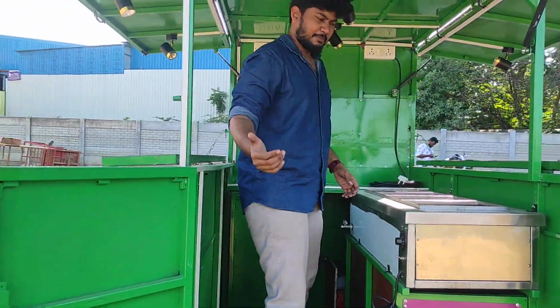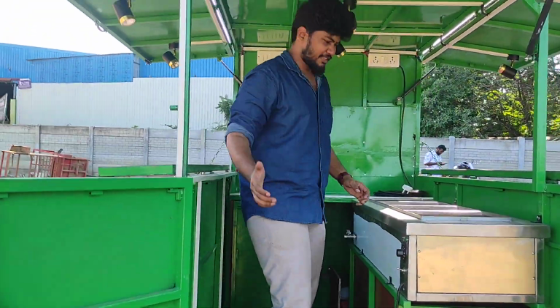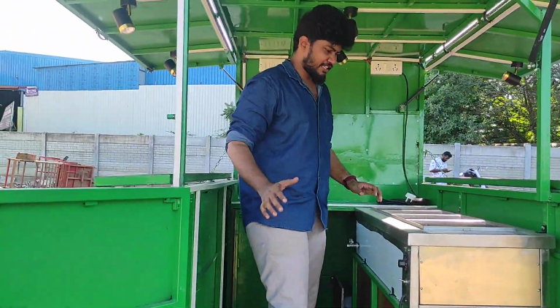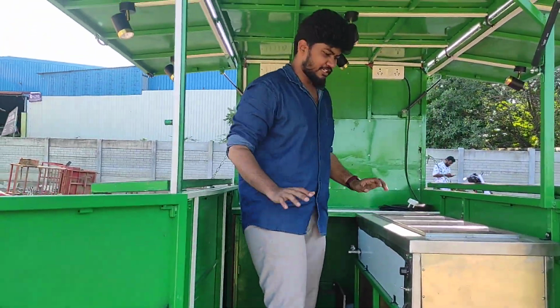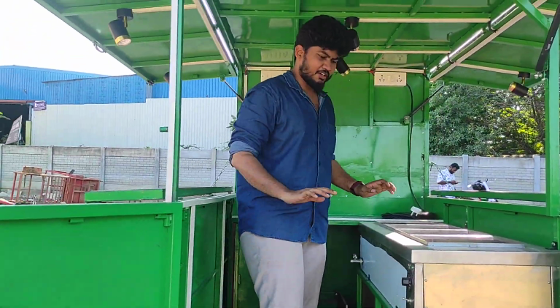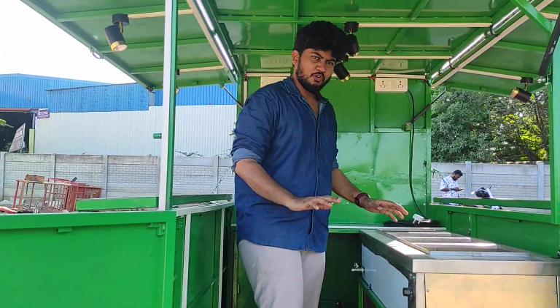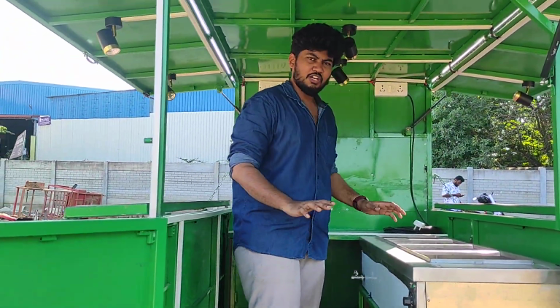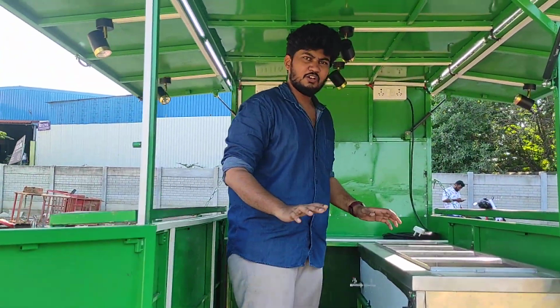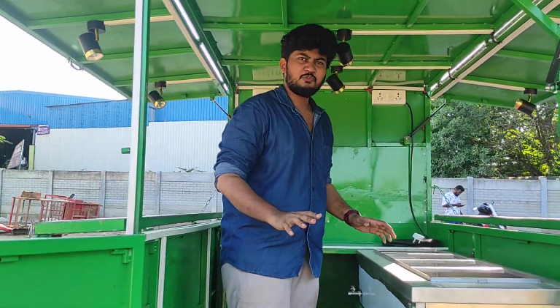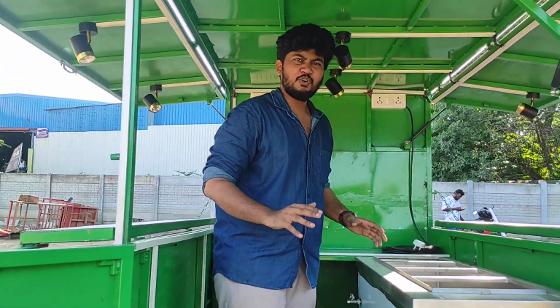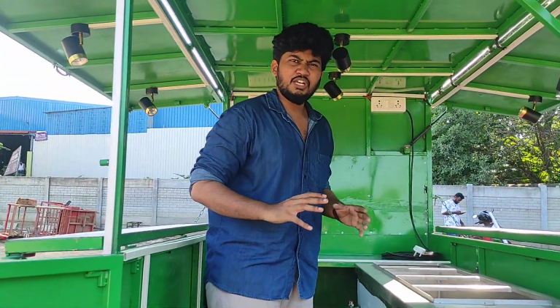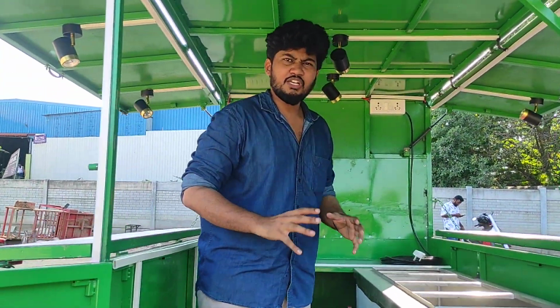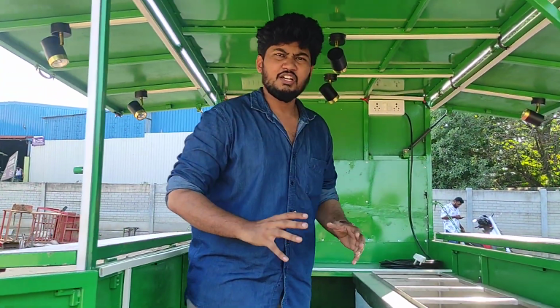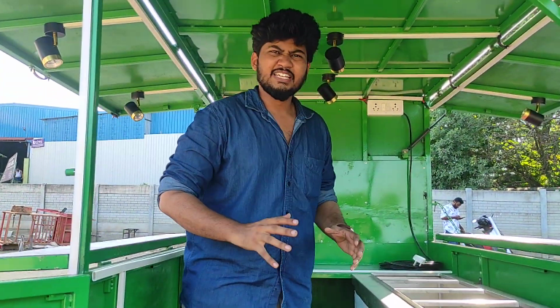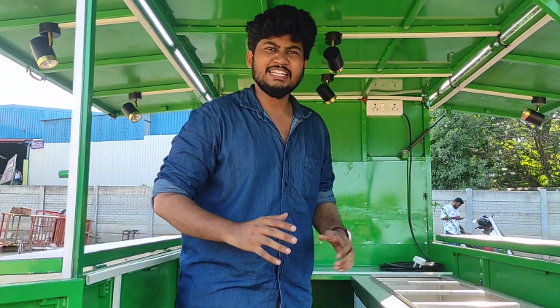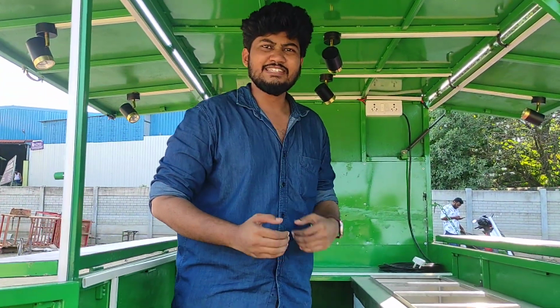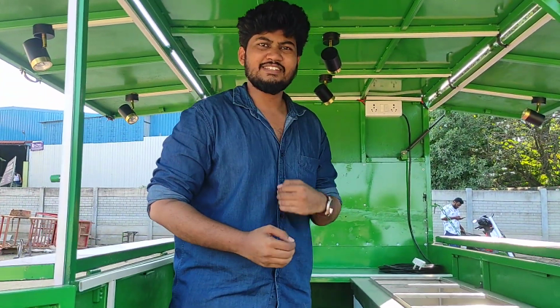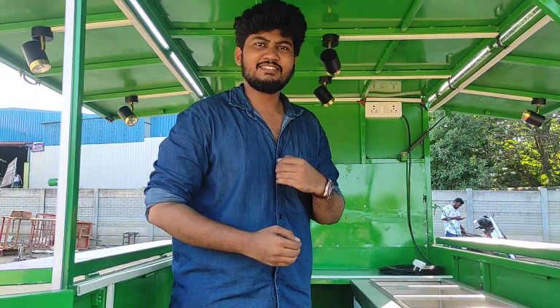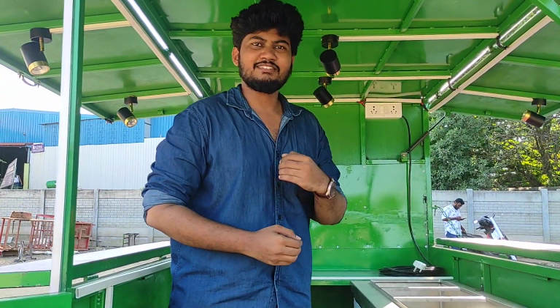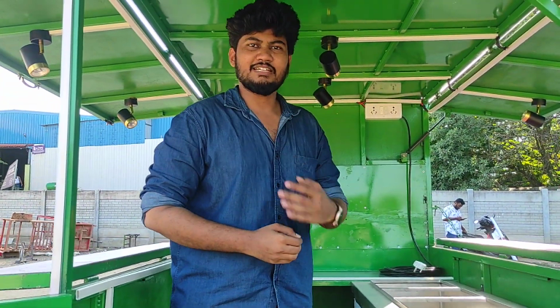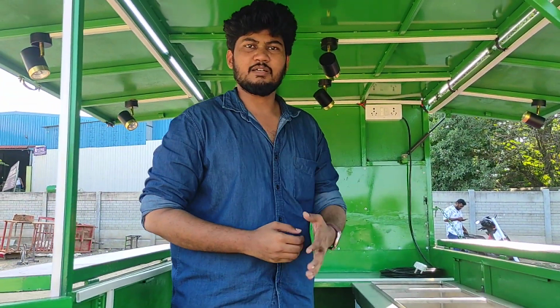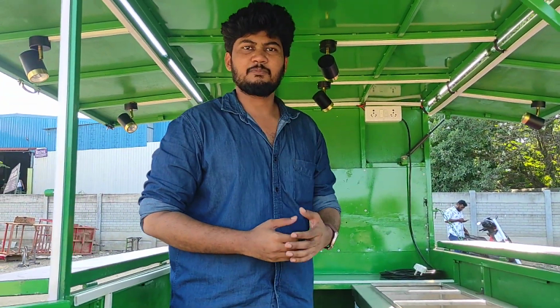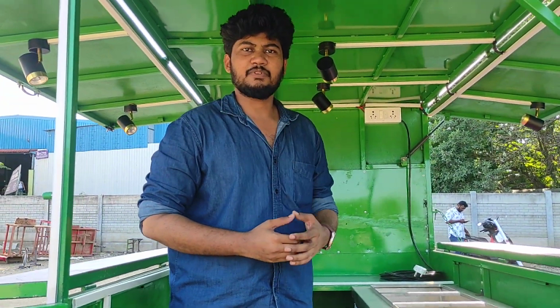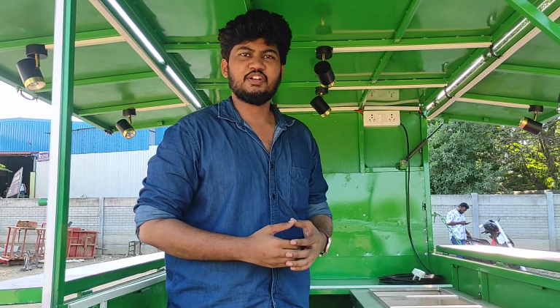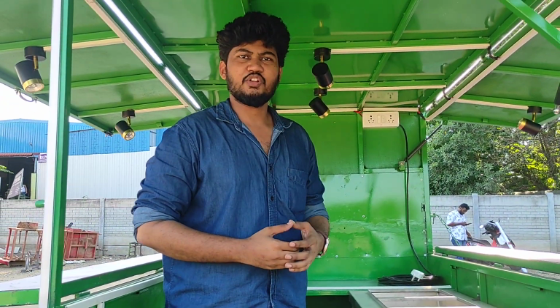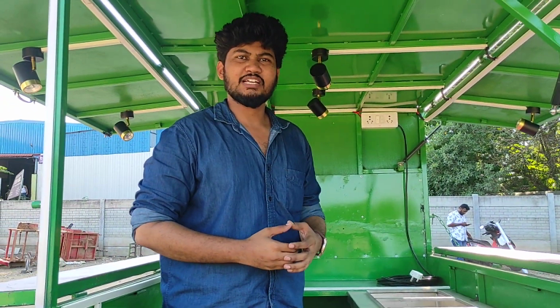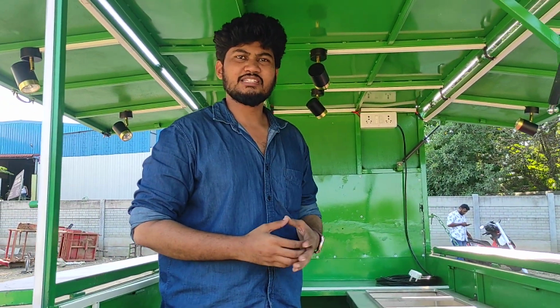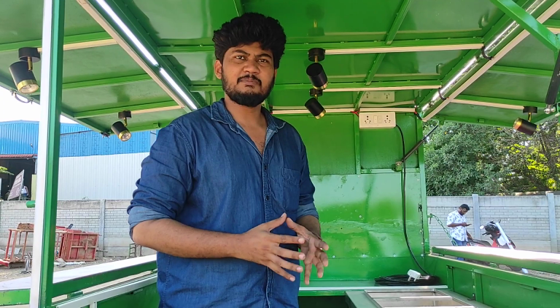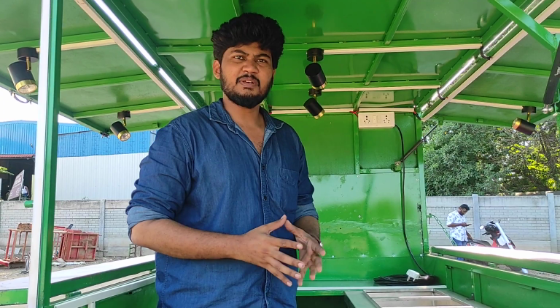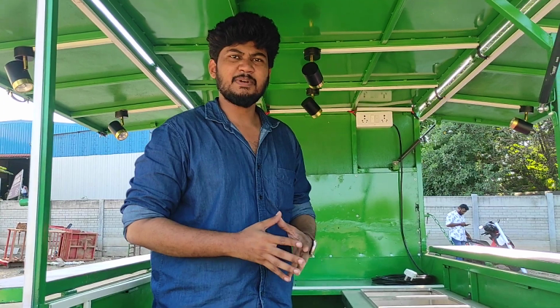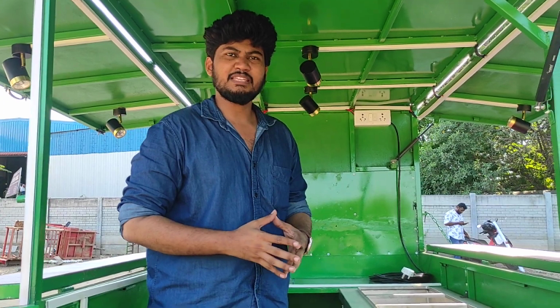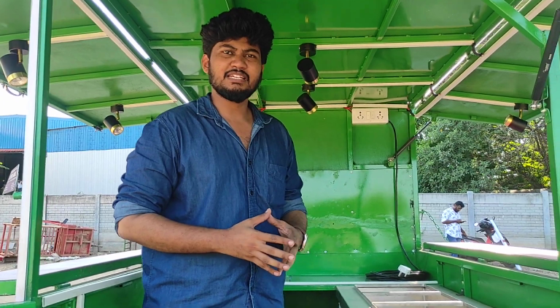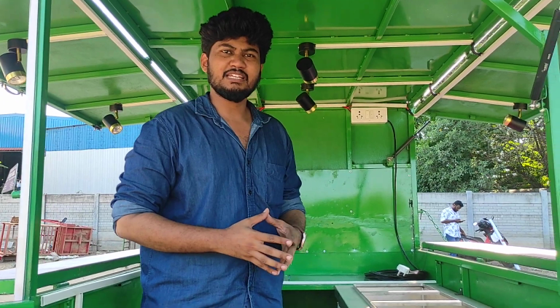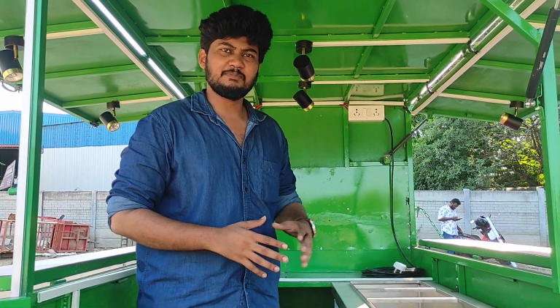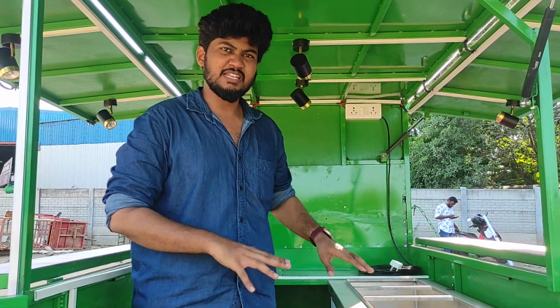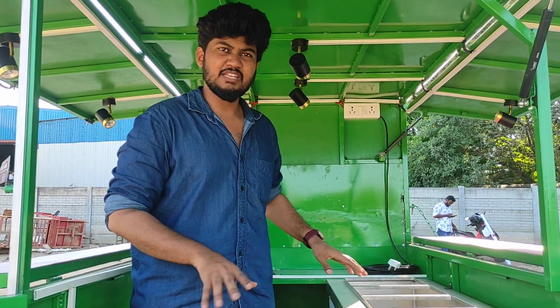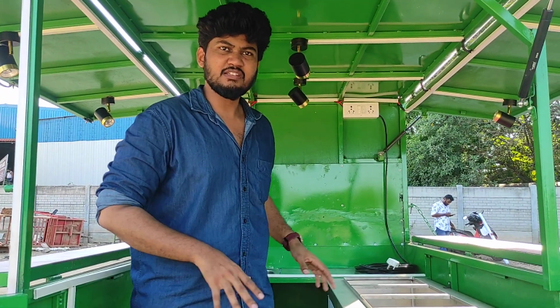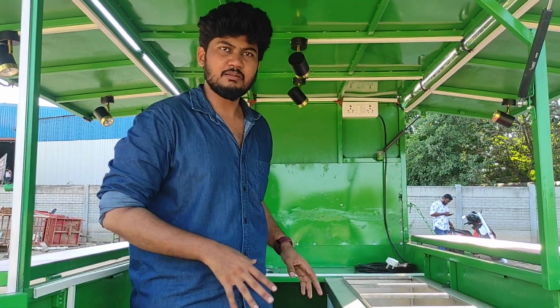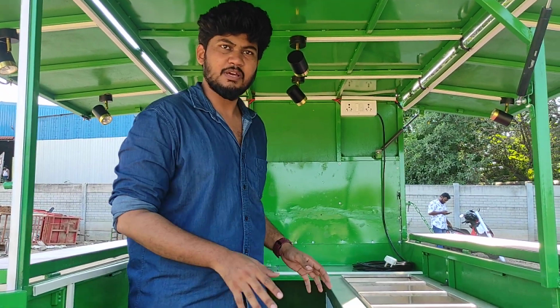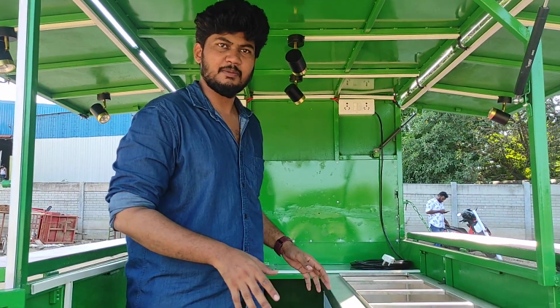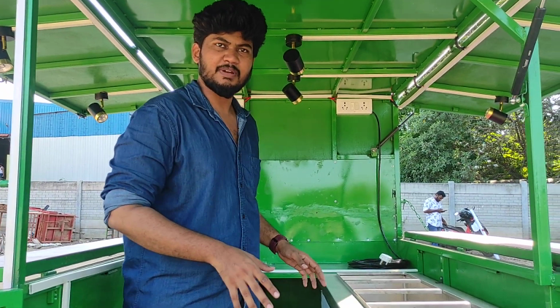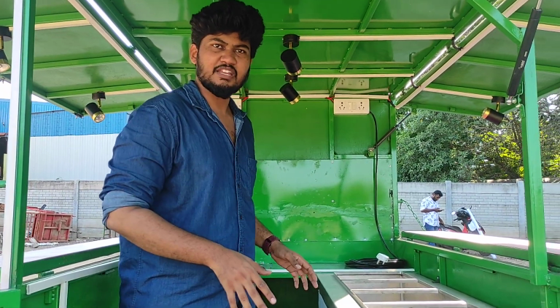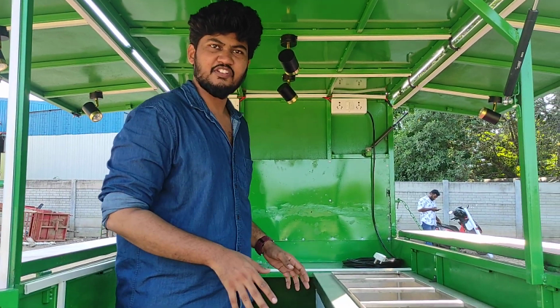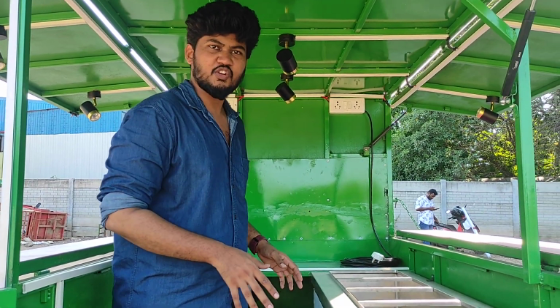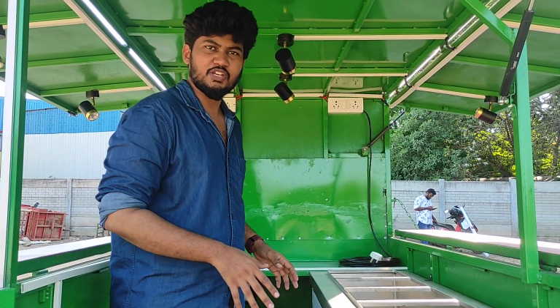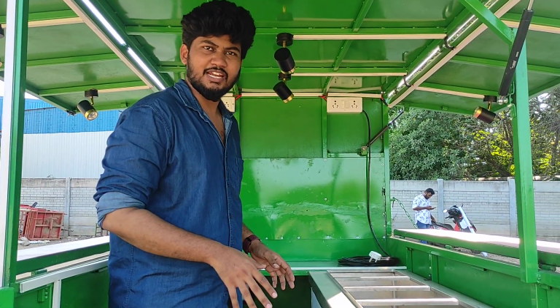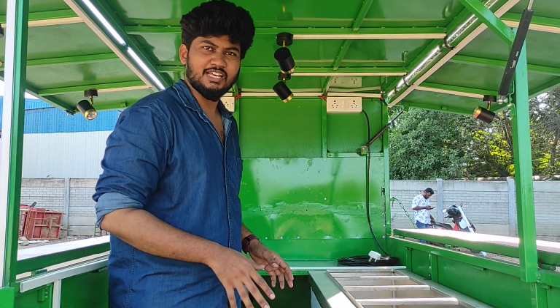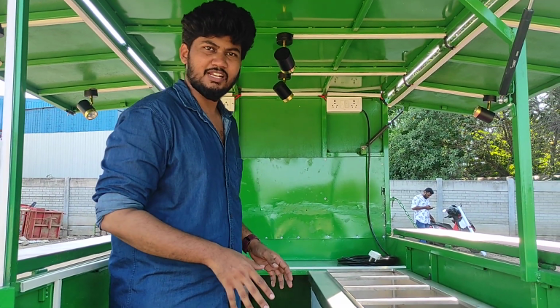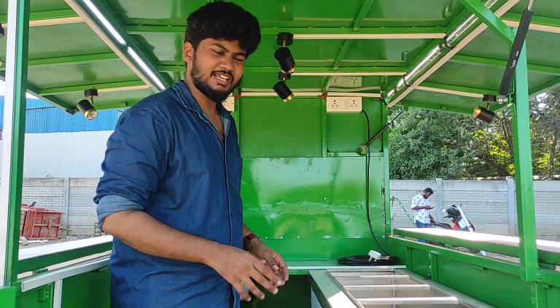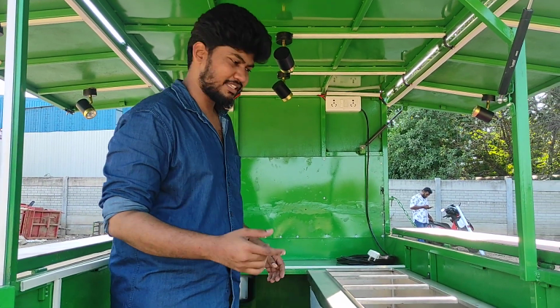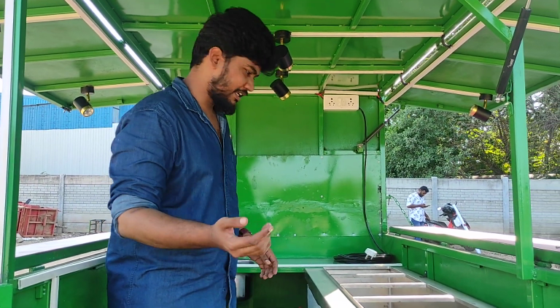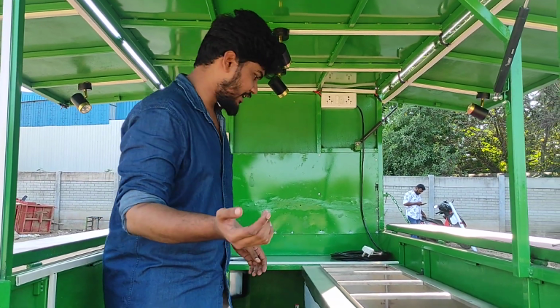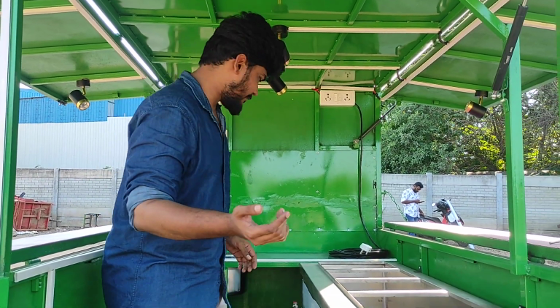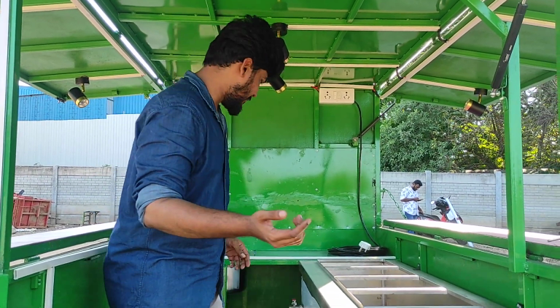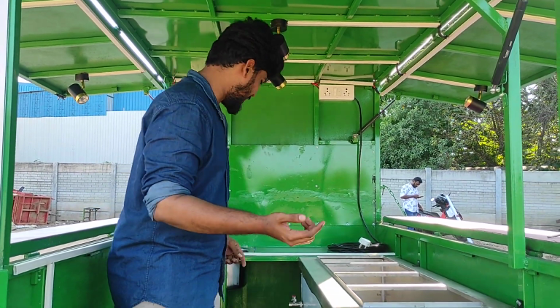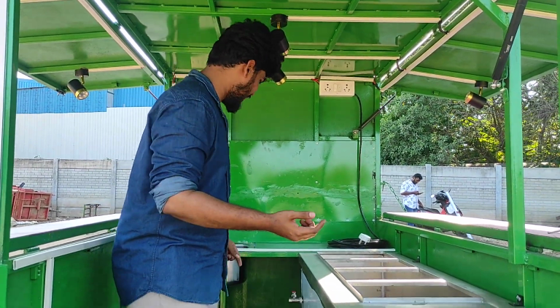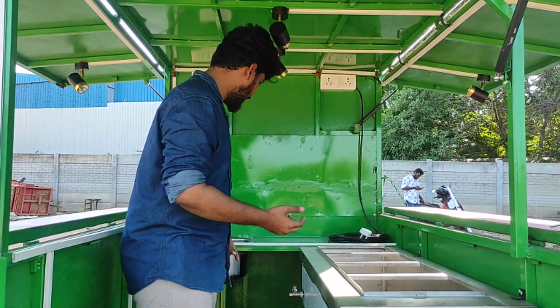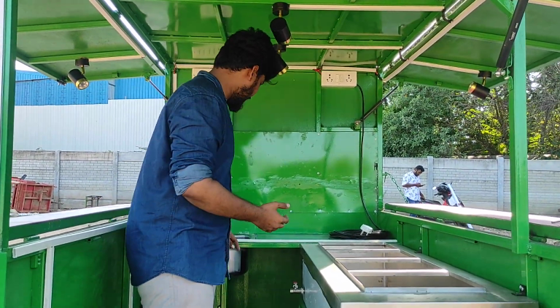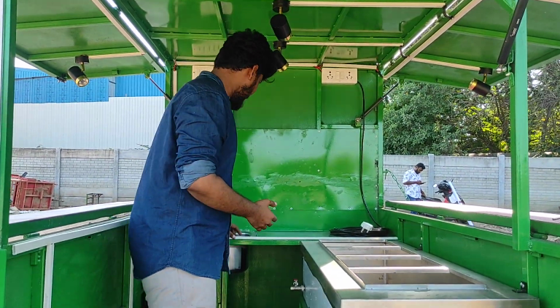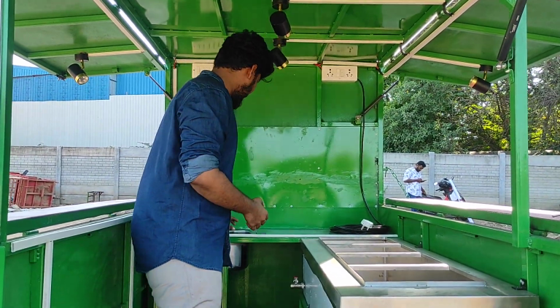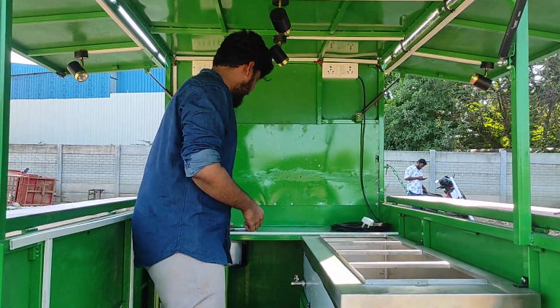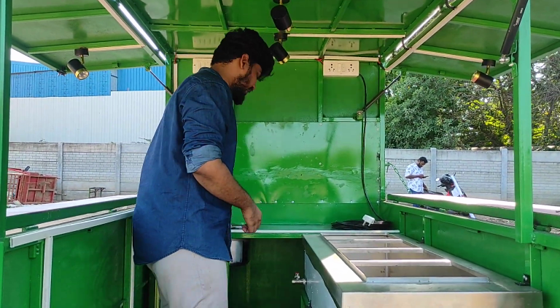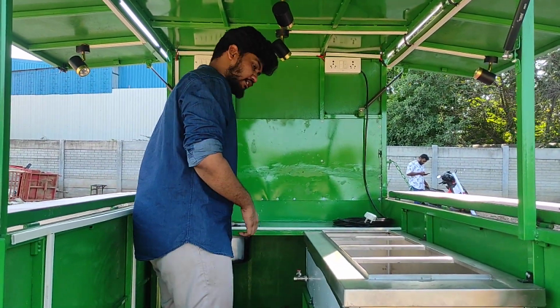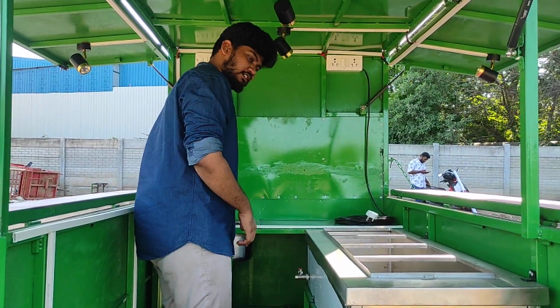If you look at this, you have a full kitchen set-up. If you look at this customer, you have a full kitchen set-up. That's why we are doing this.